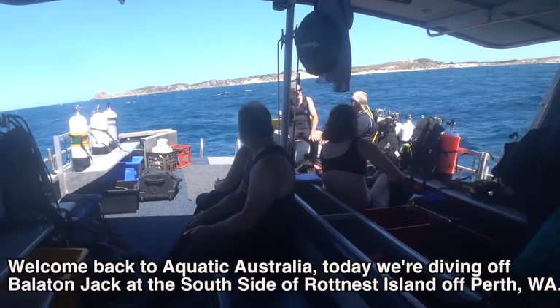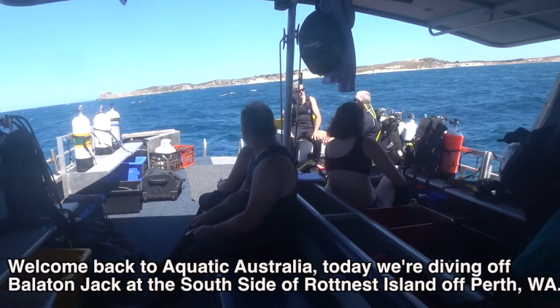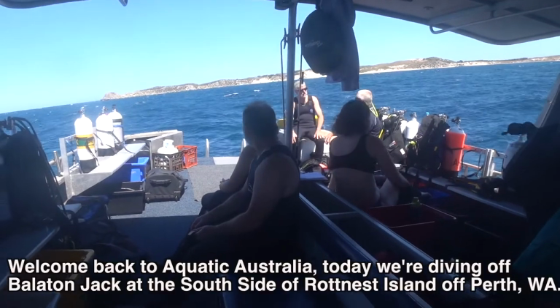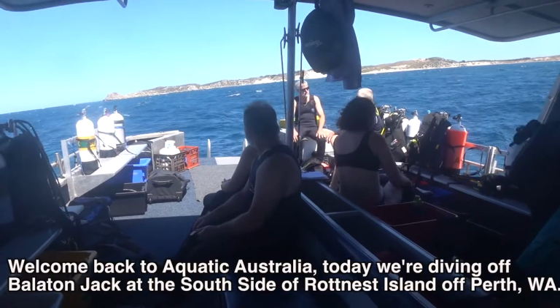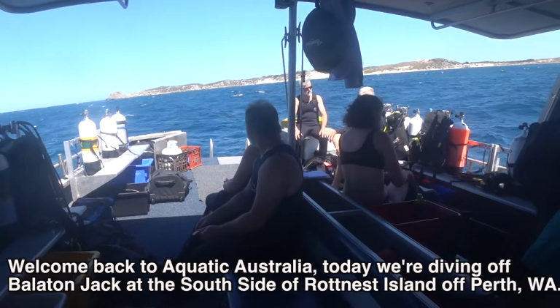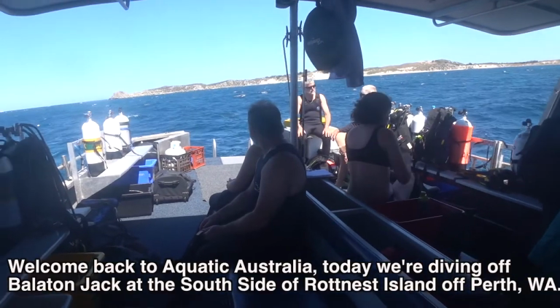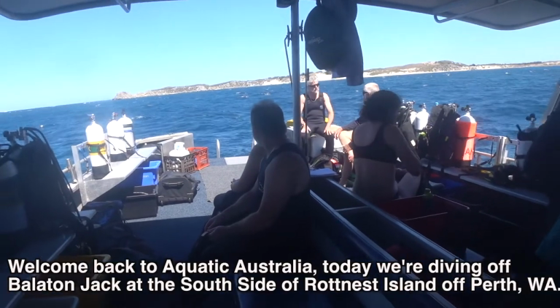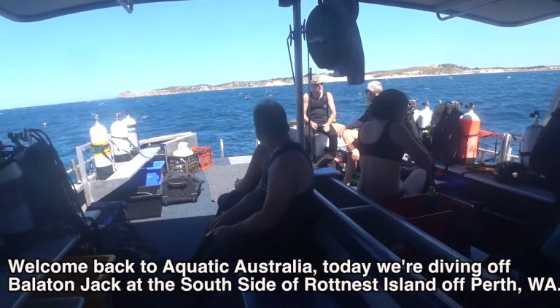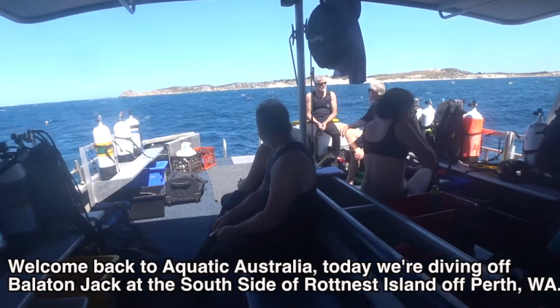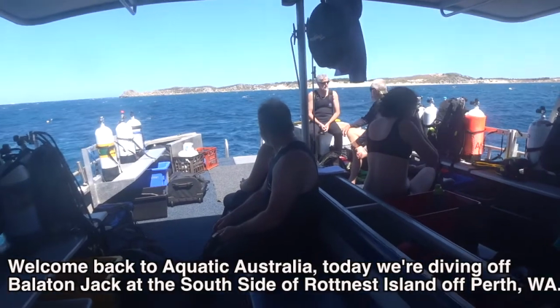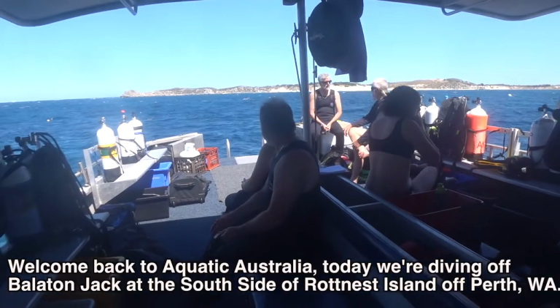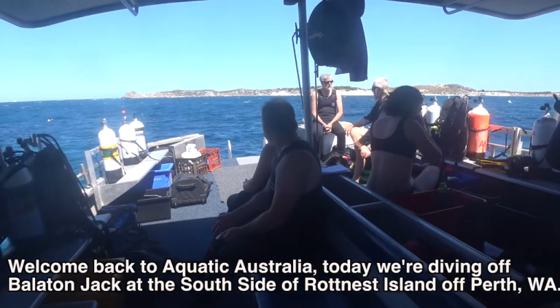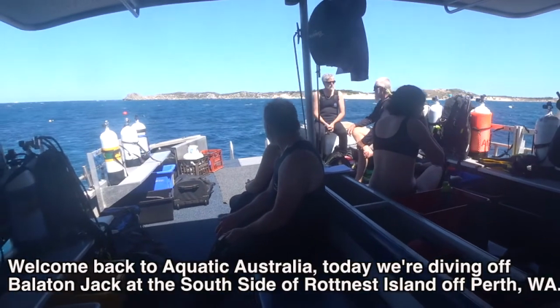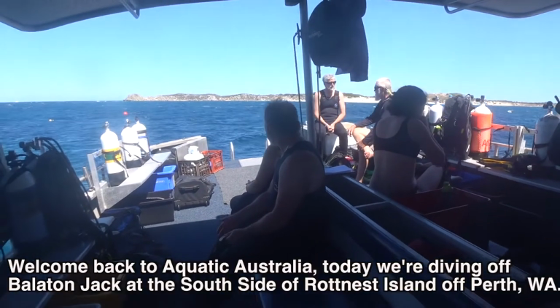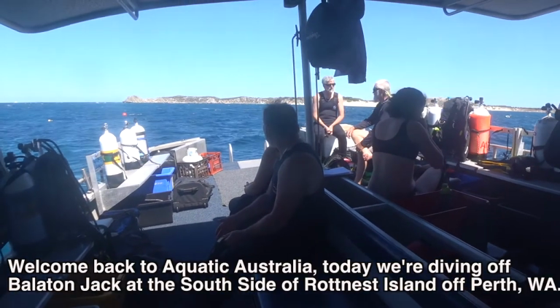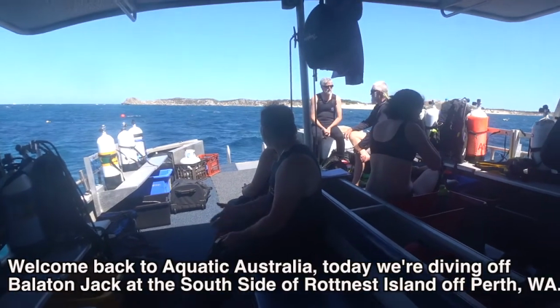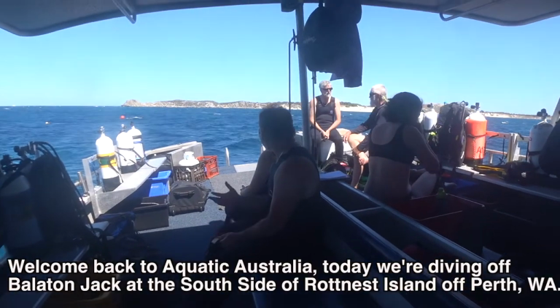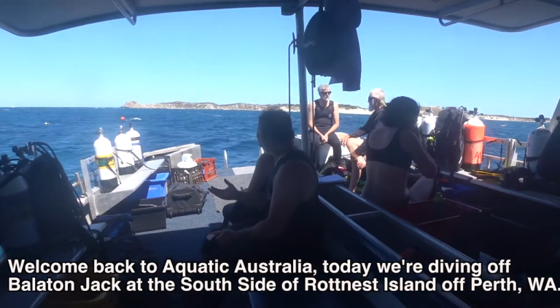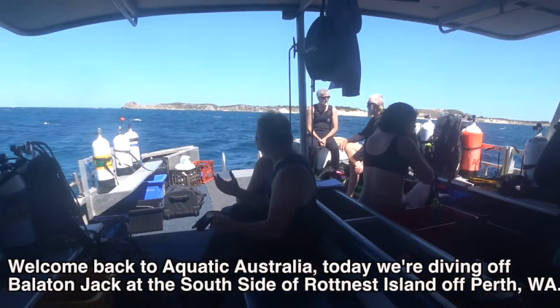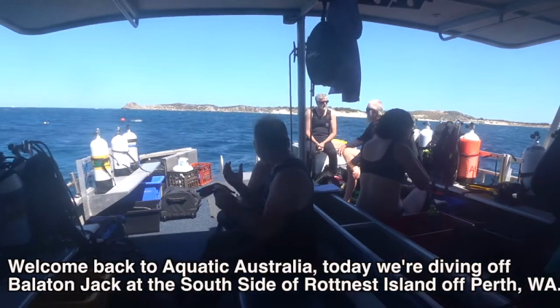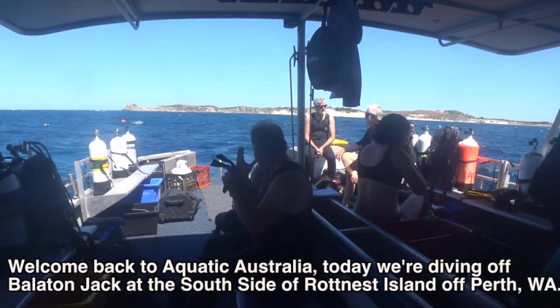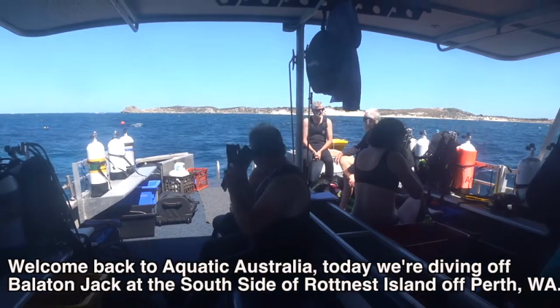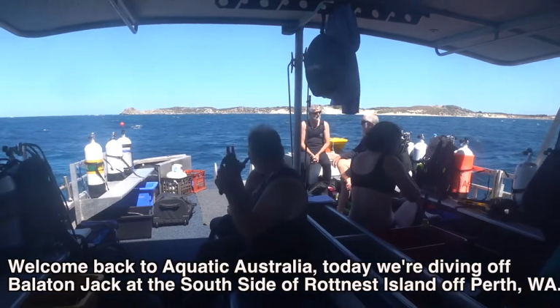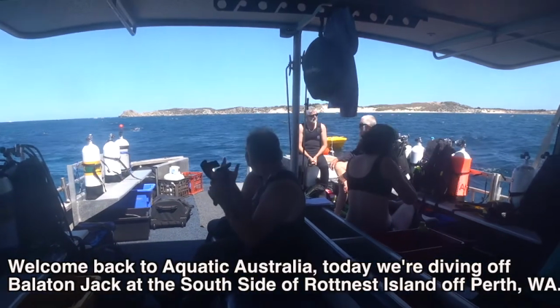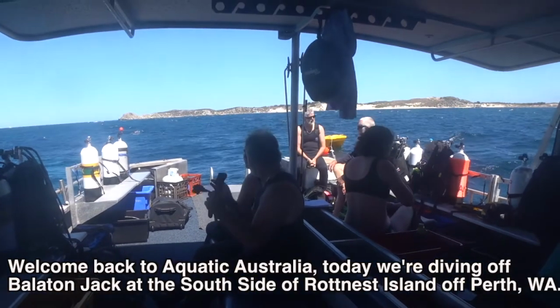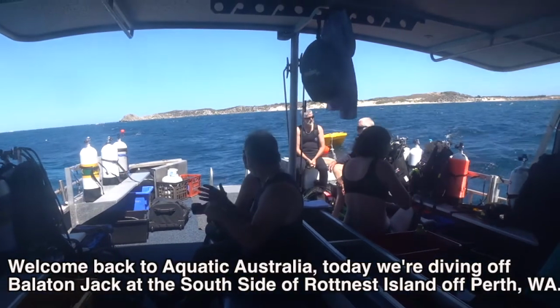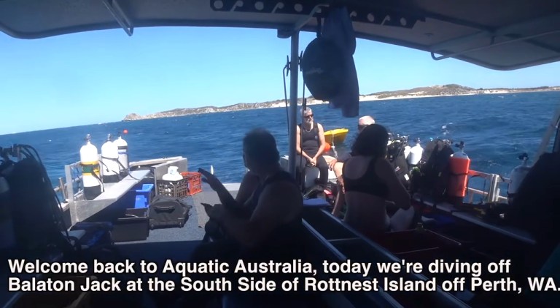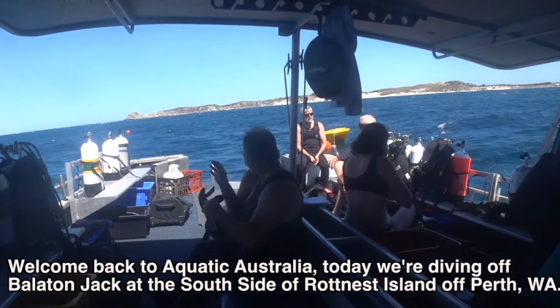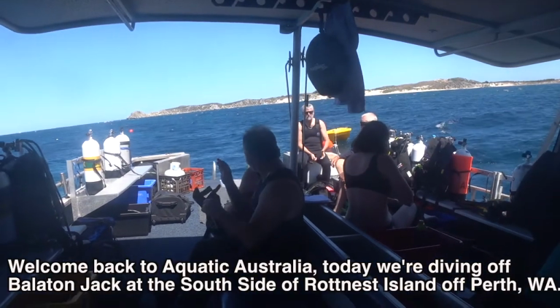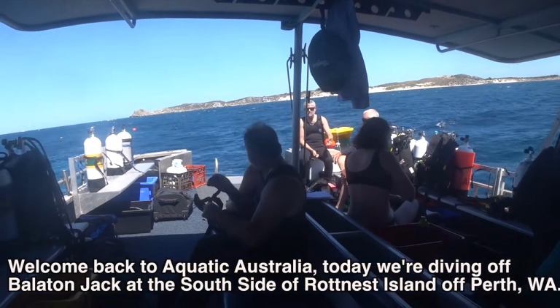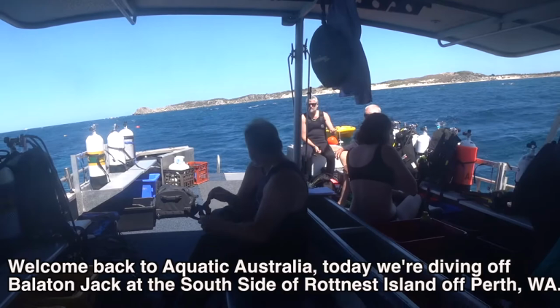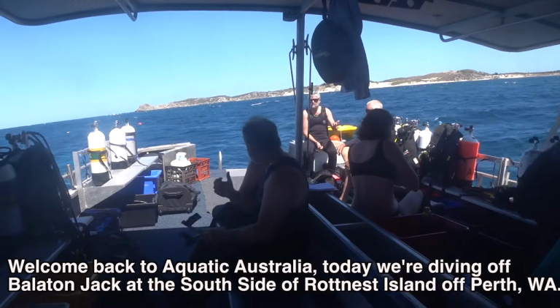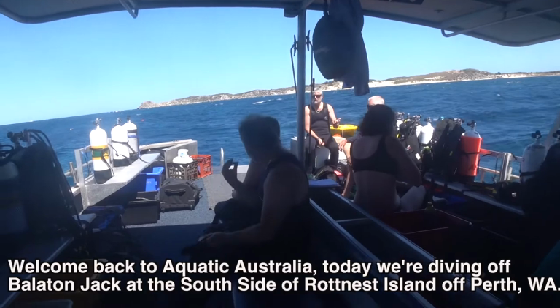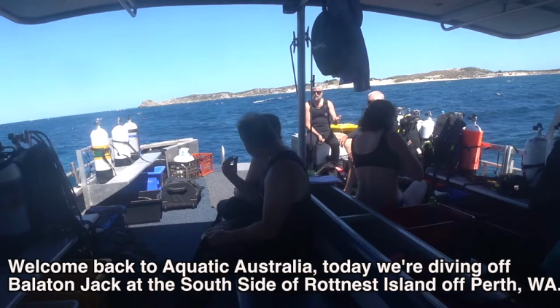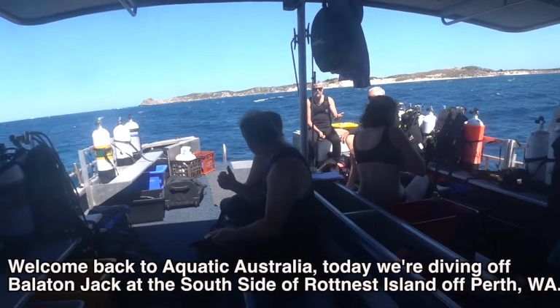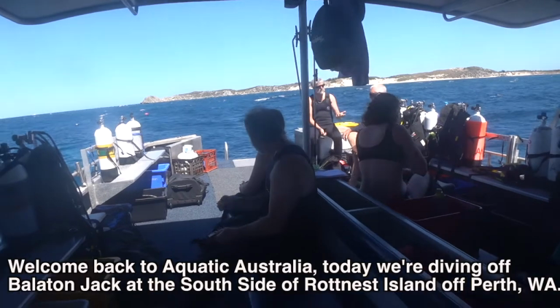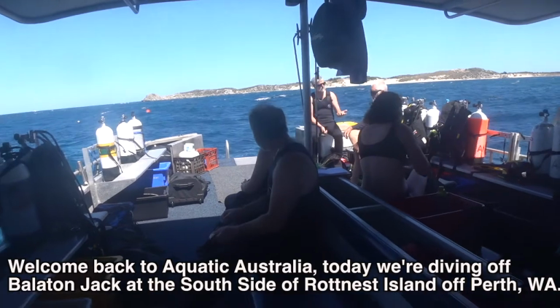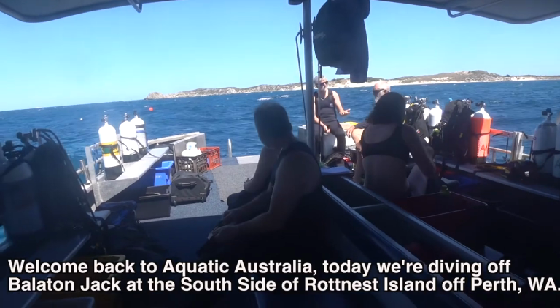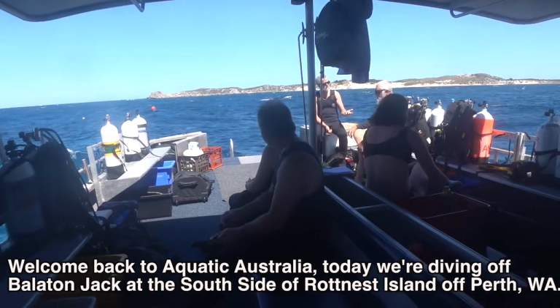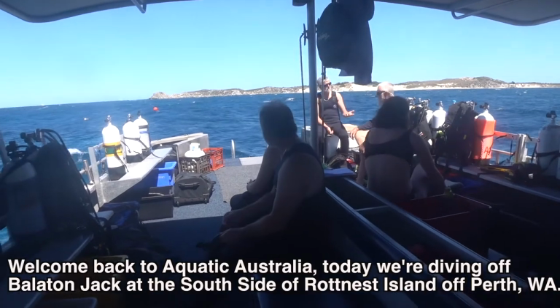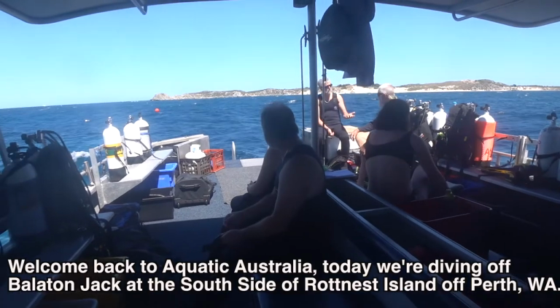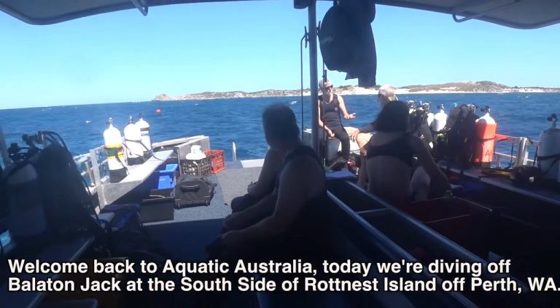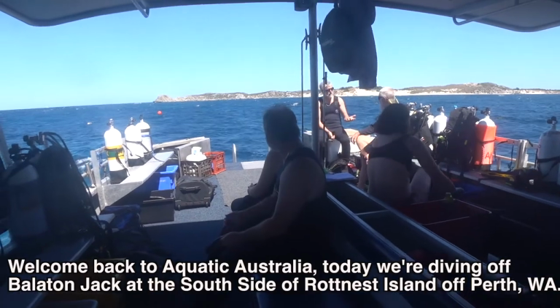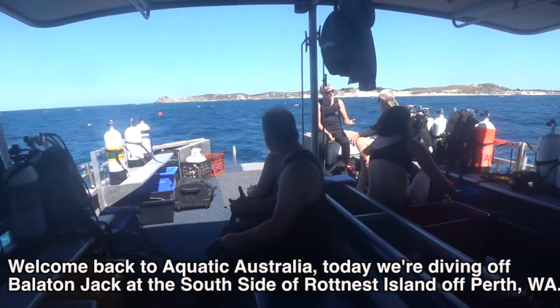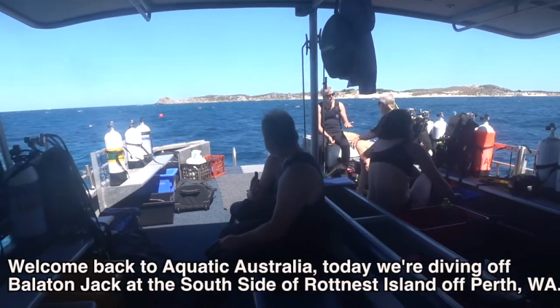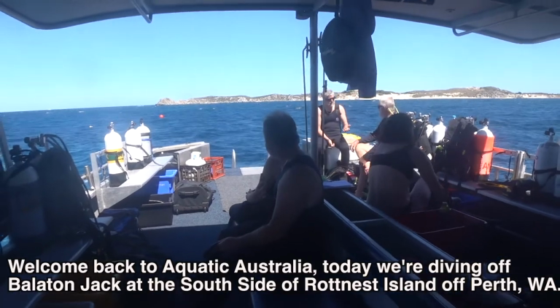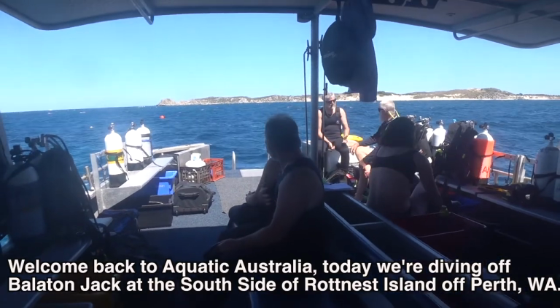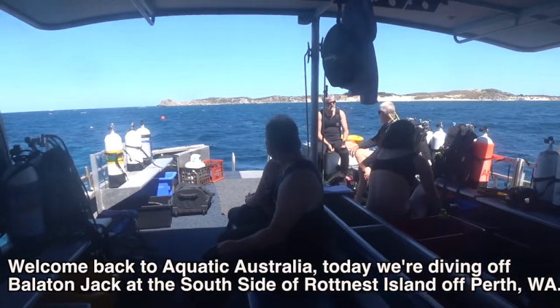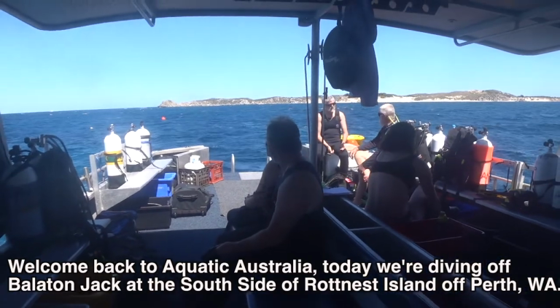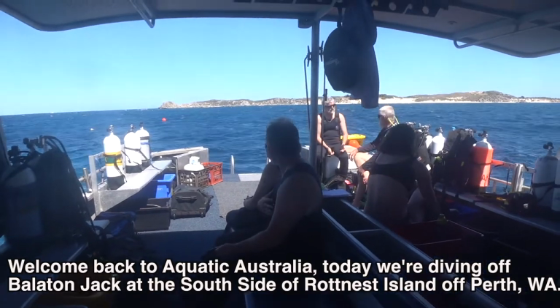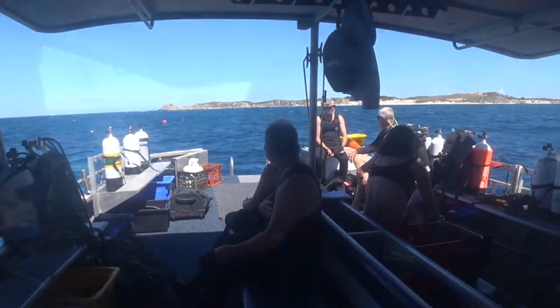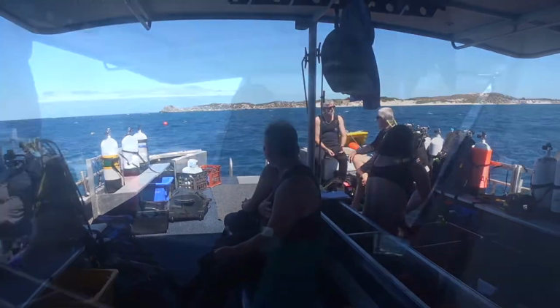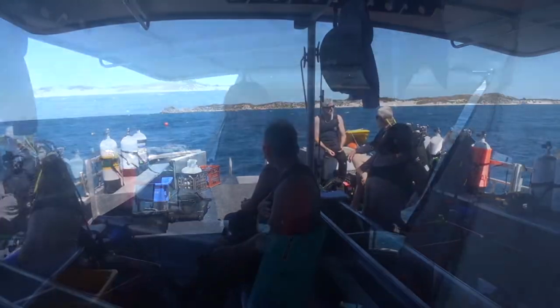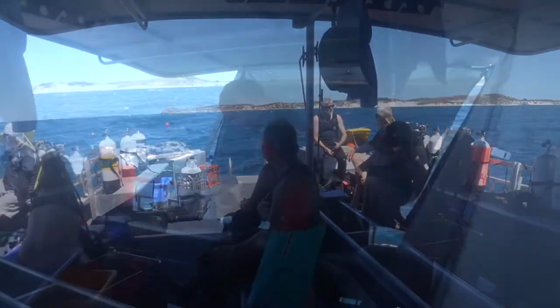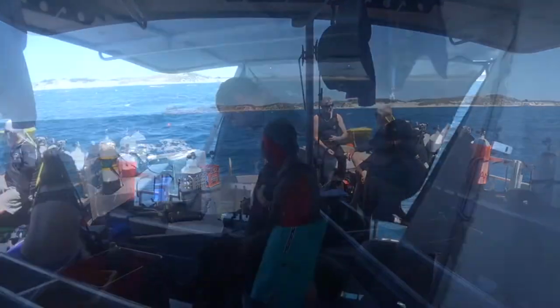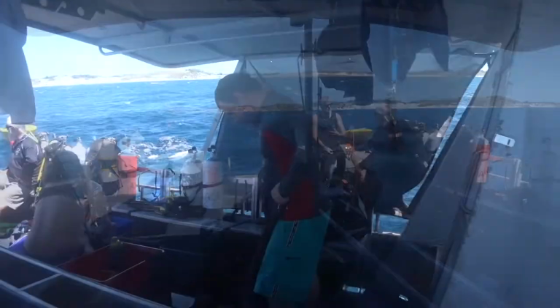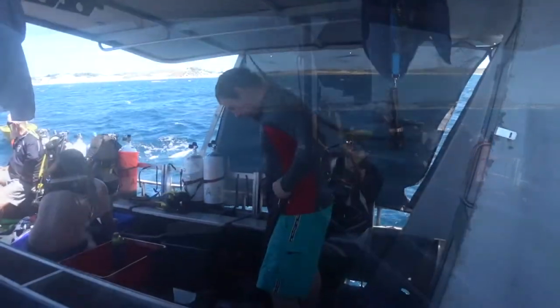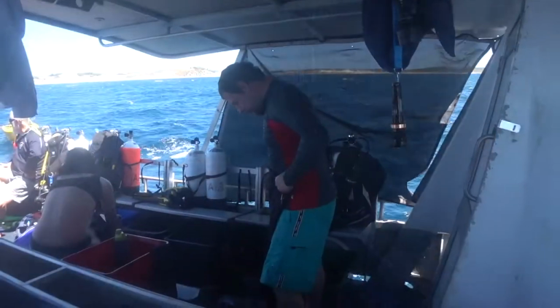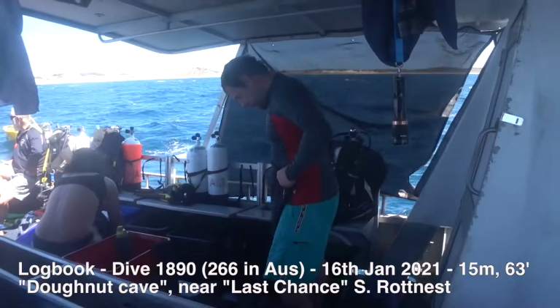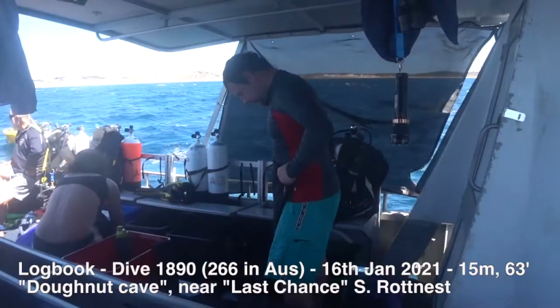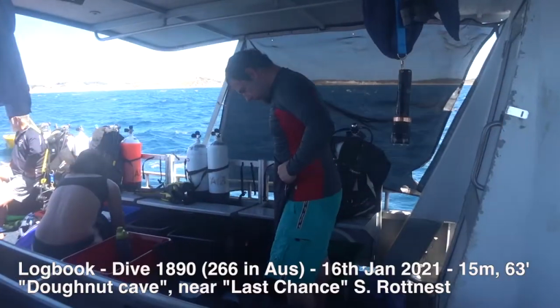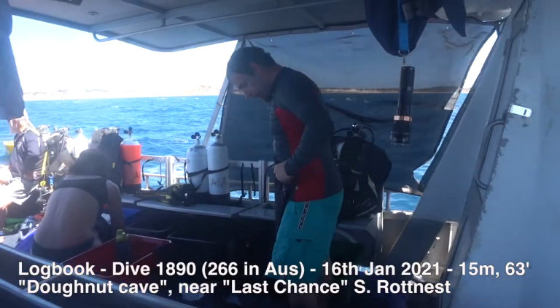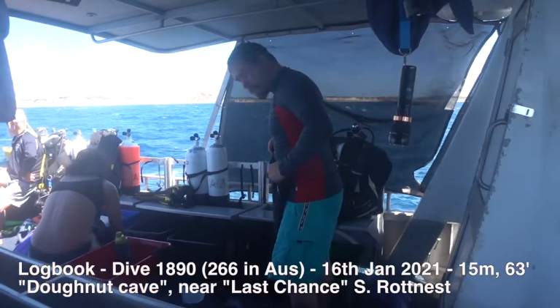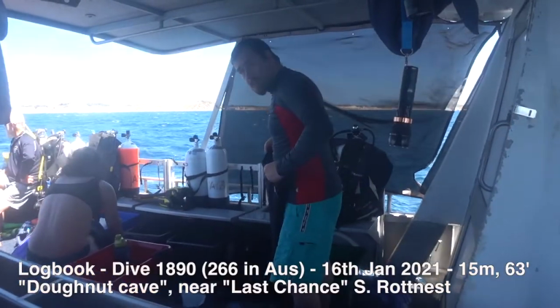Welcome back to Aquatic Australia. Today we're diving off Ballot & Jack at the south side of Rottnest Island, offshore of Perth, Western Australia.